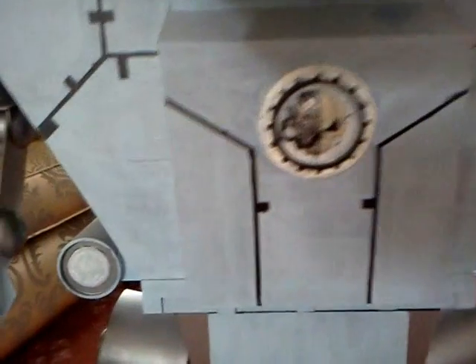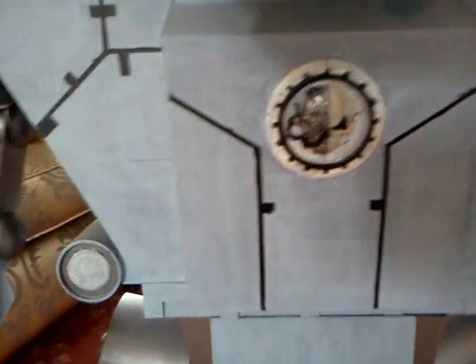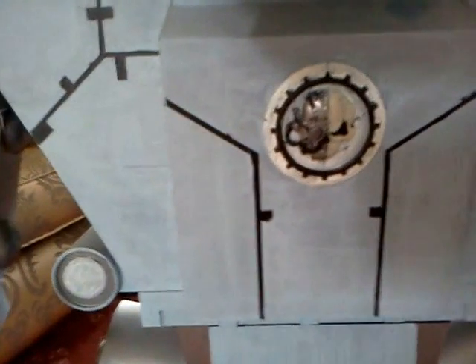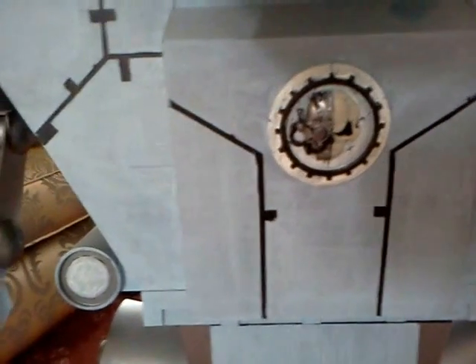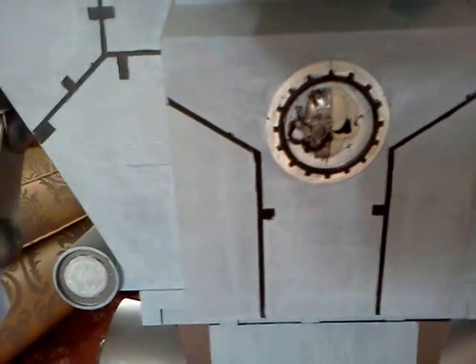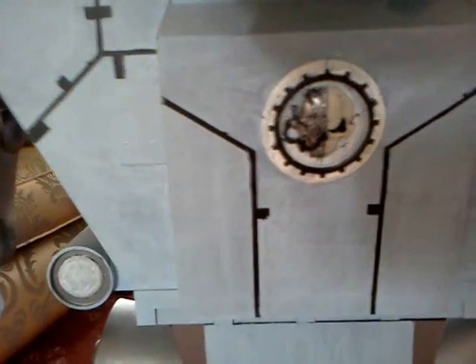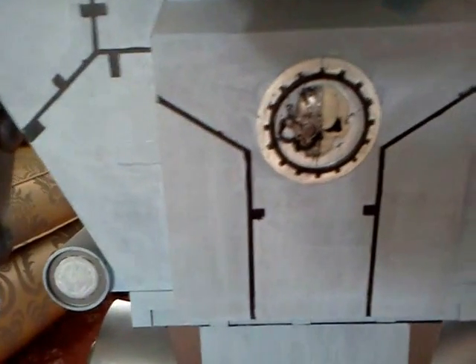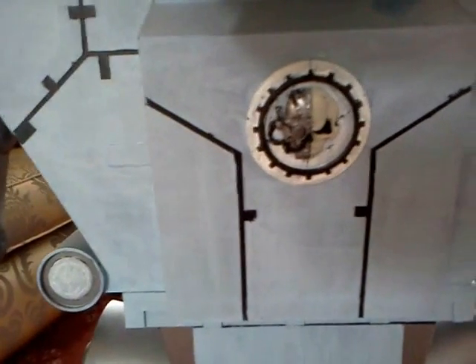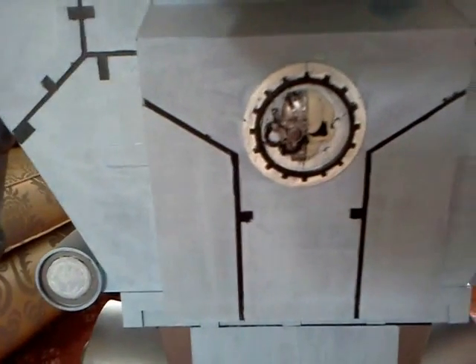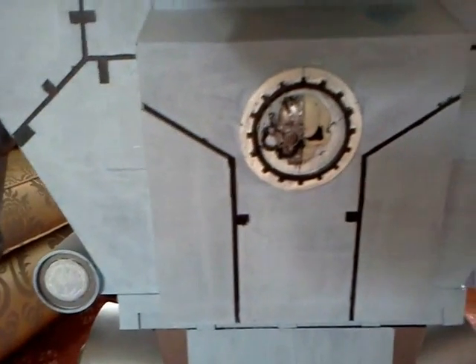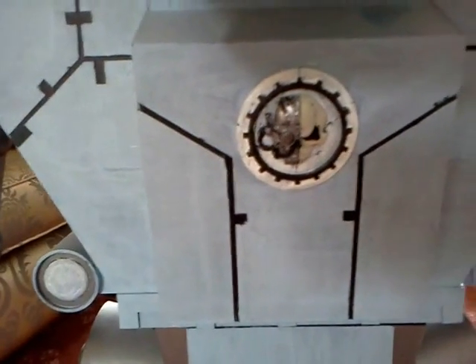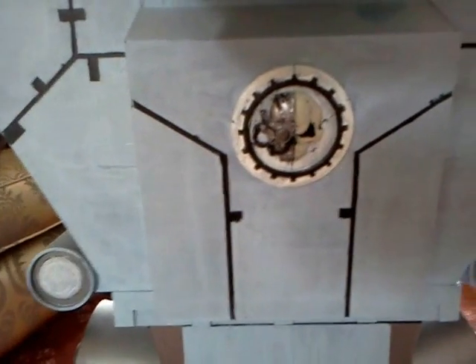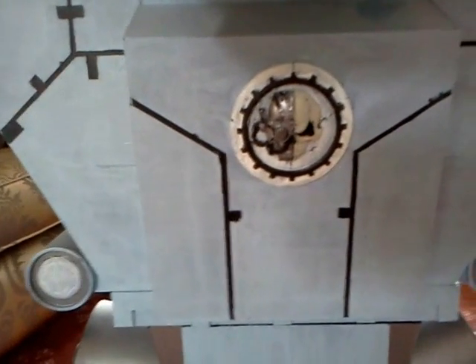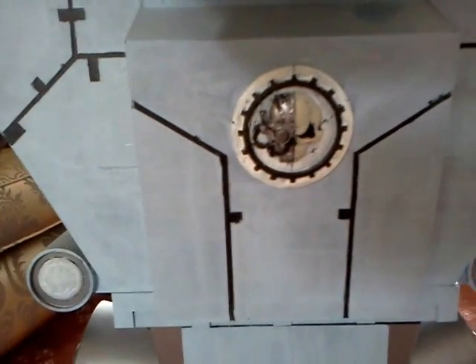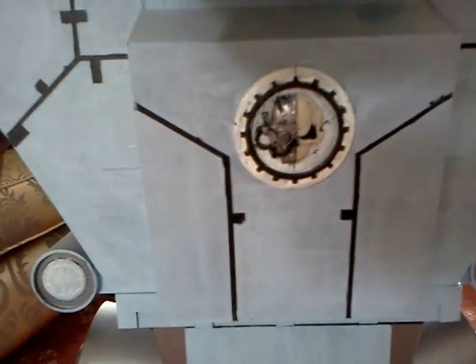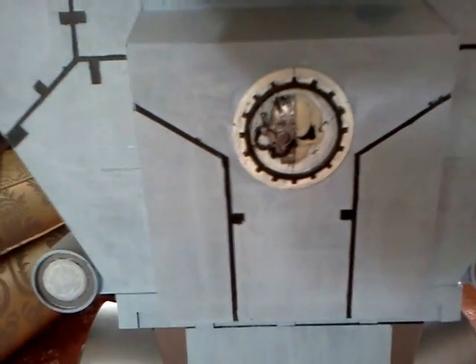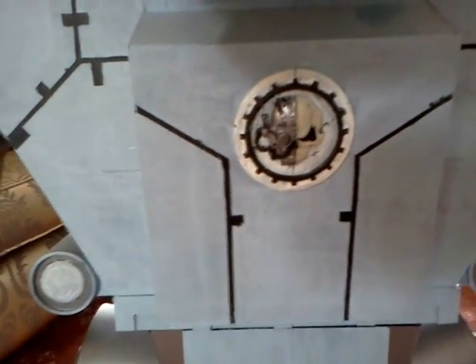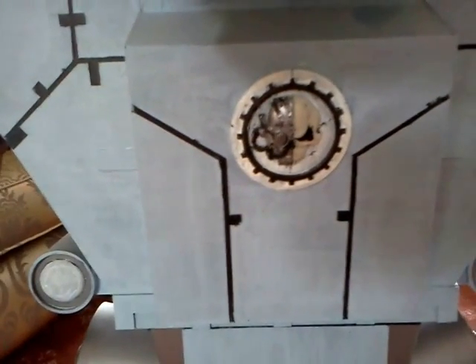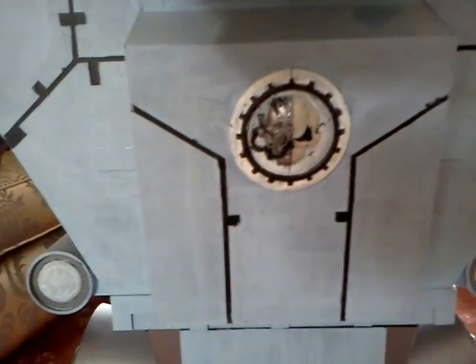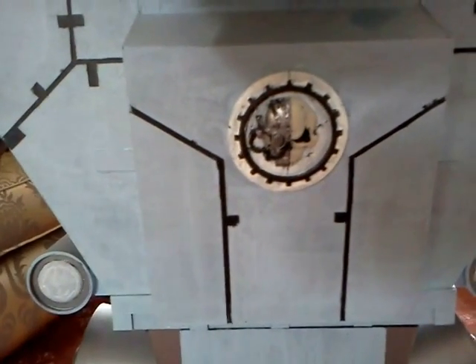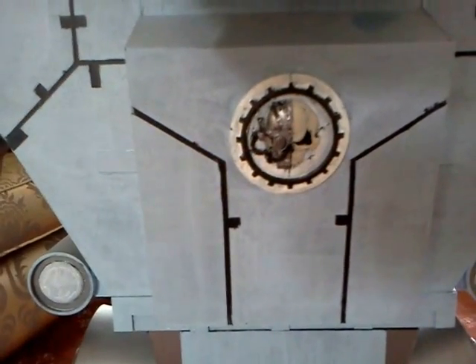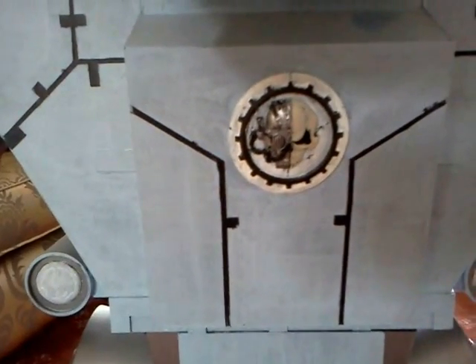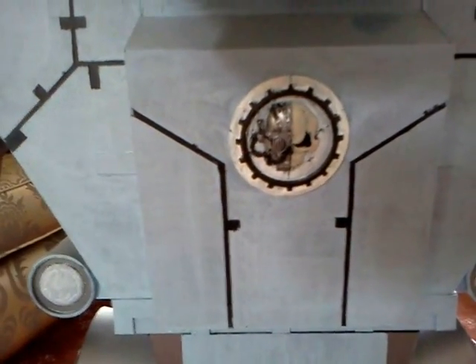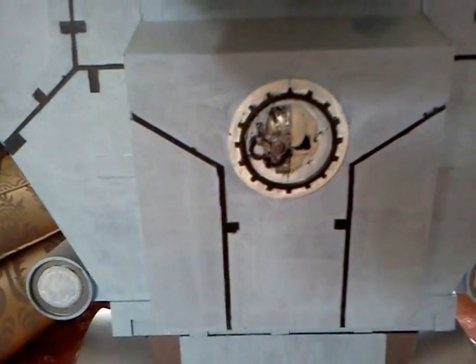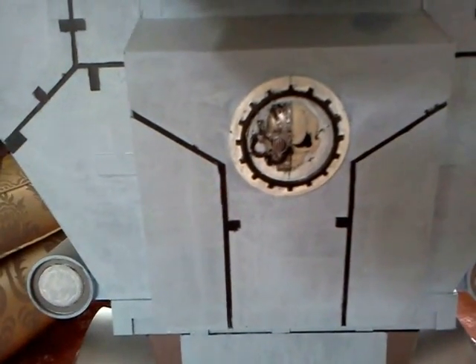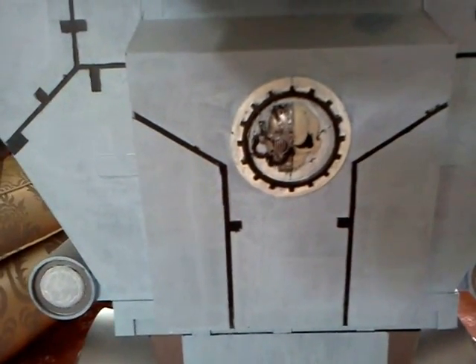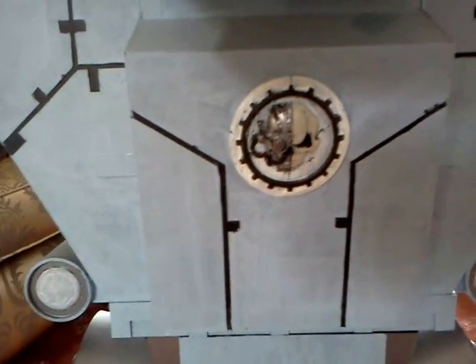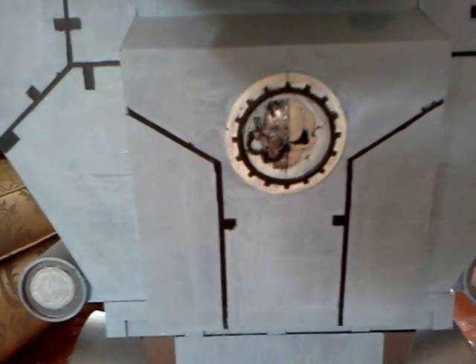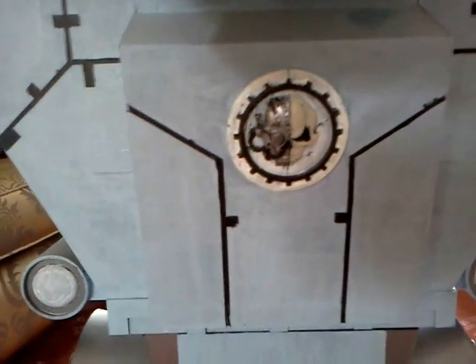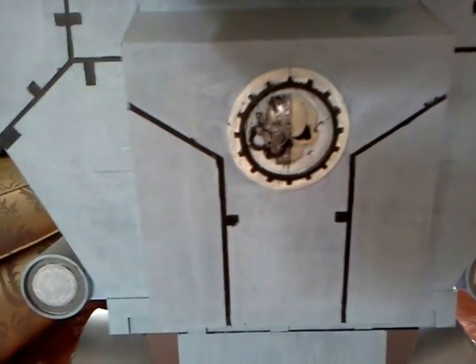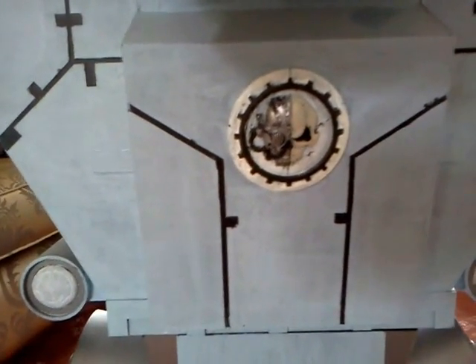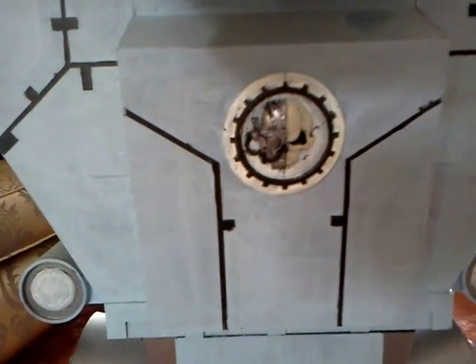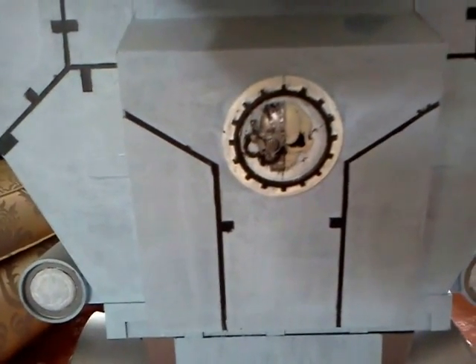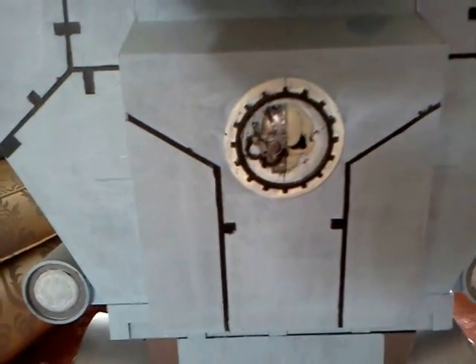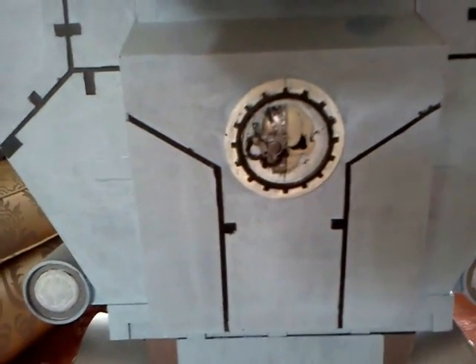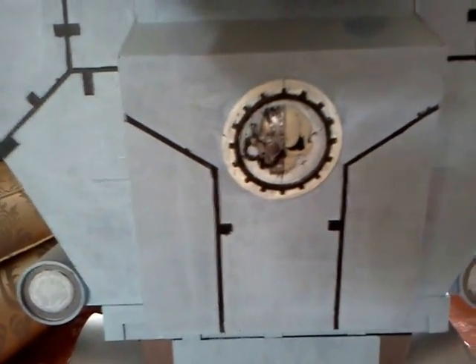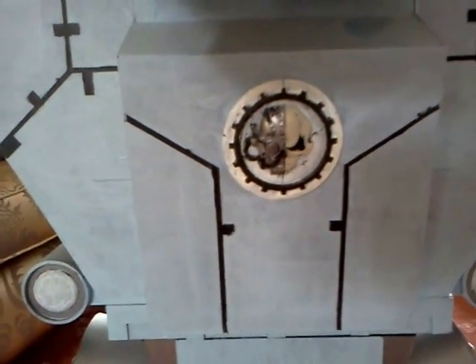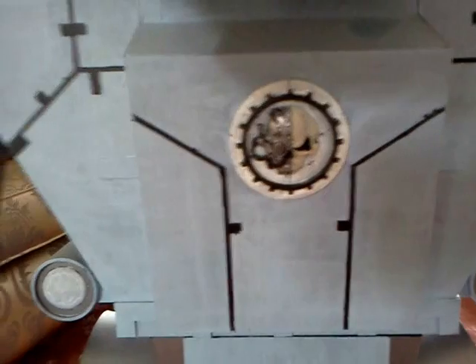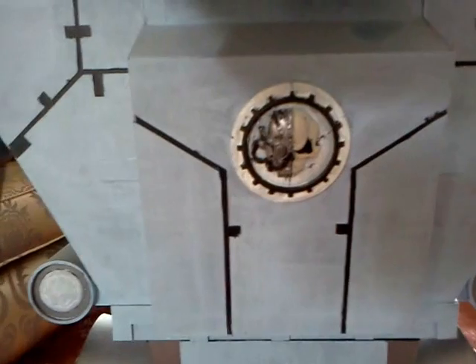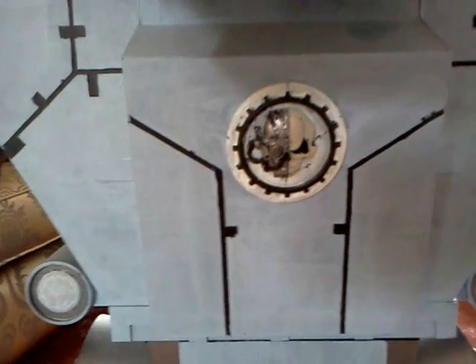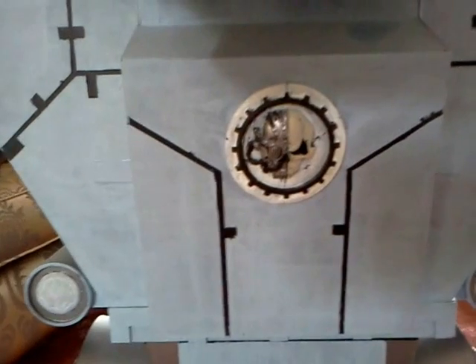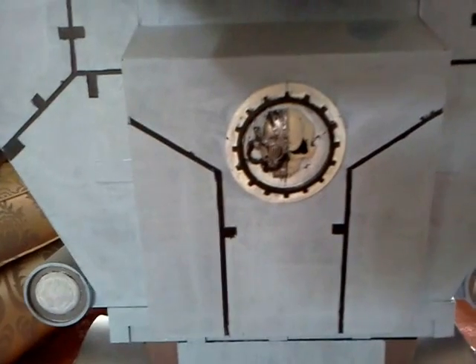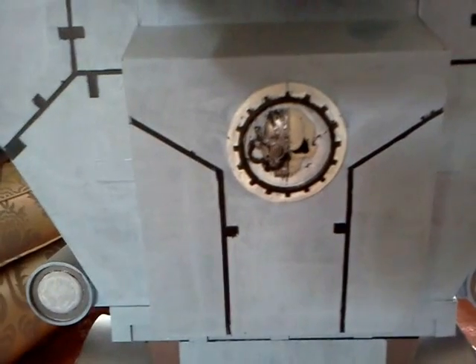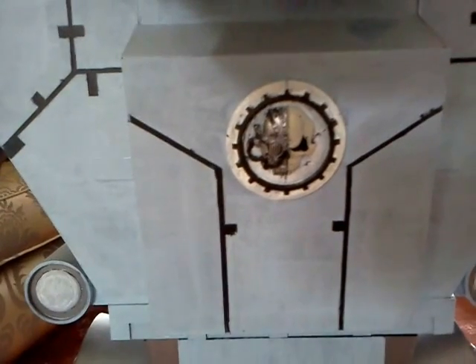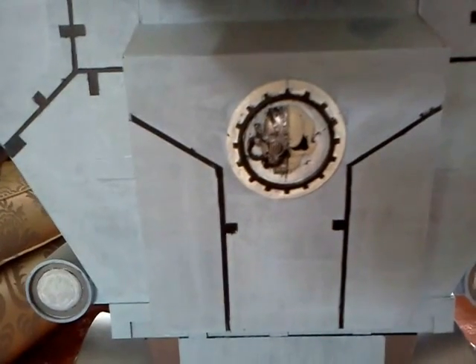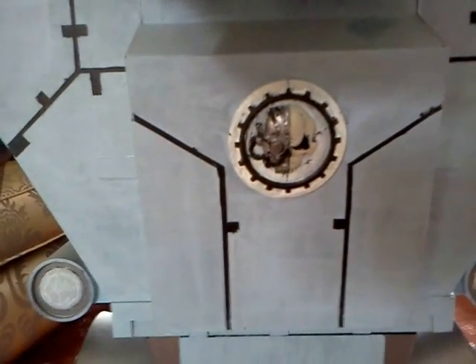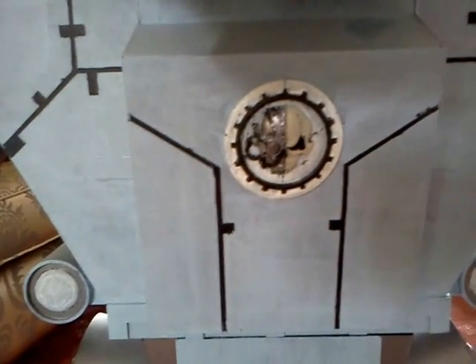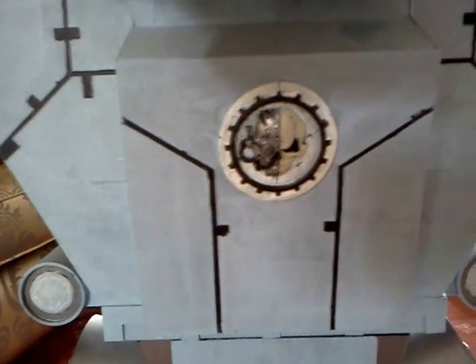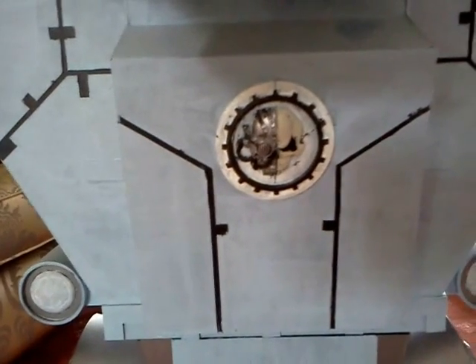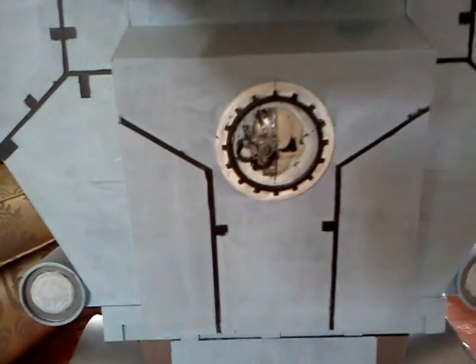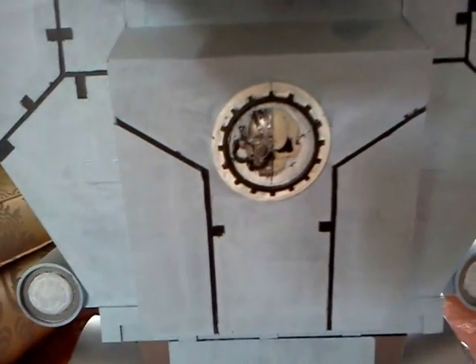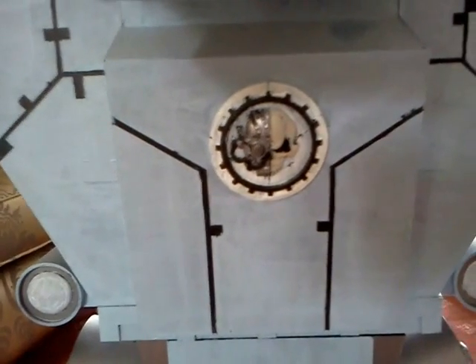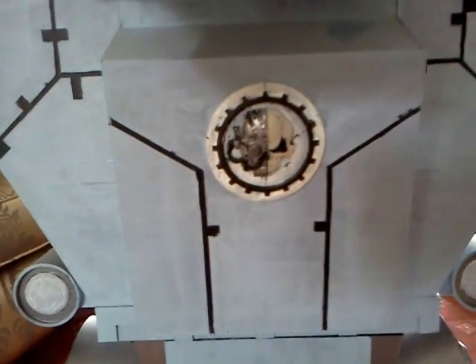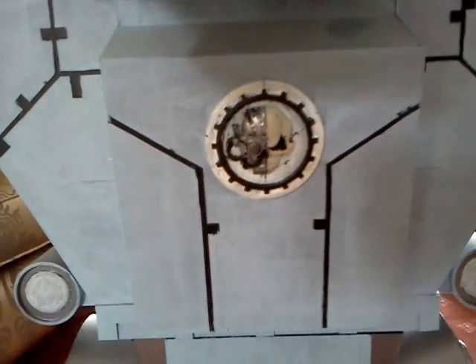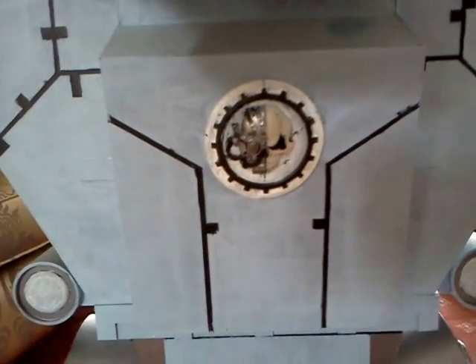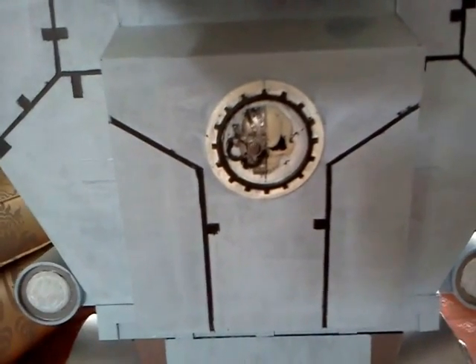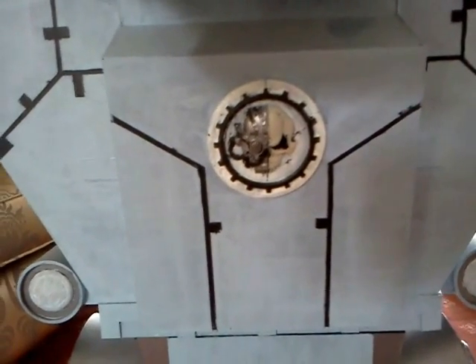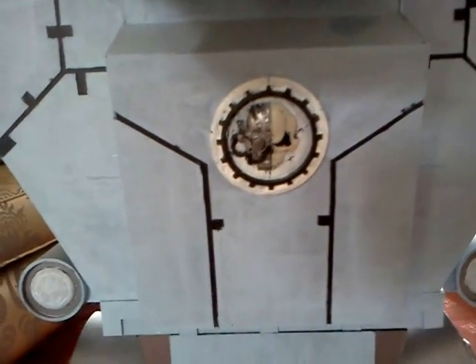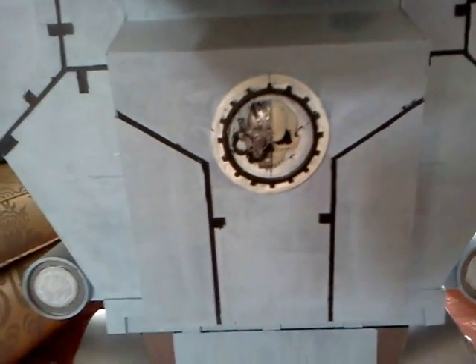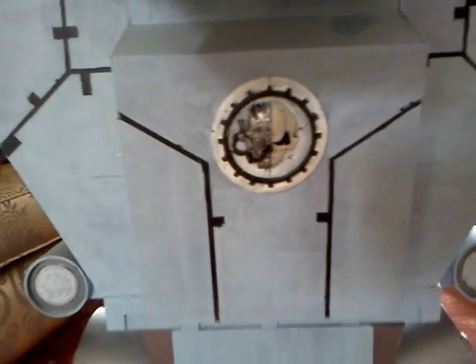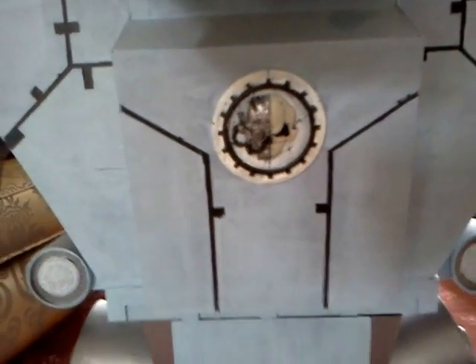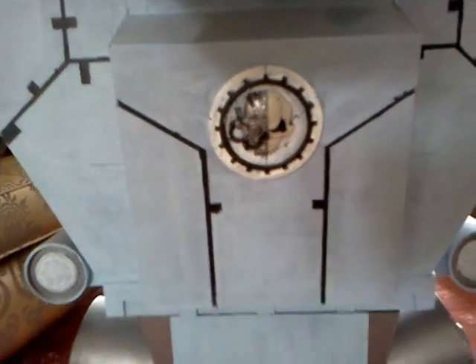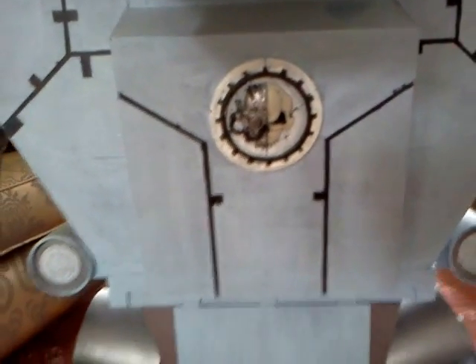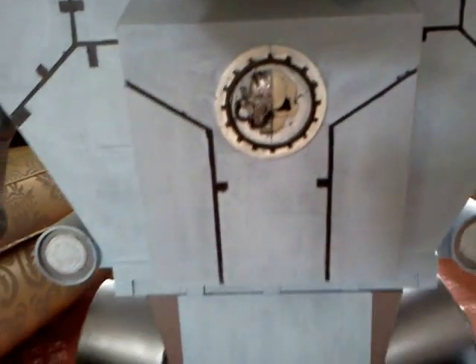And also parts bought in specially. That's this seal of the Adeptus Mechanicus from Forgeworld, made of resin.